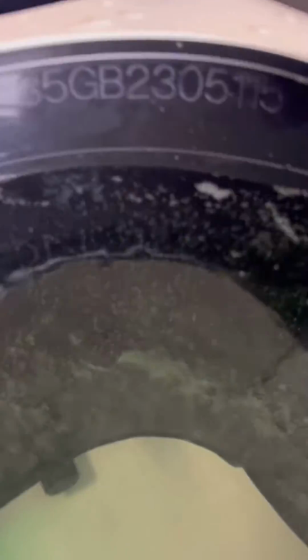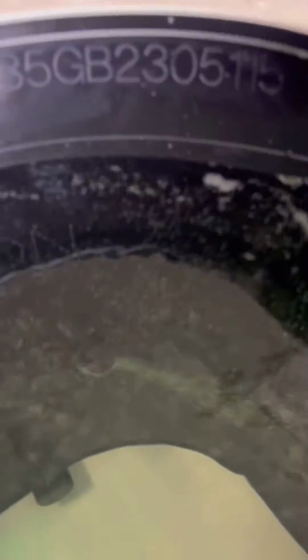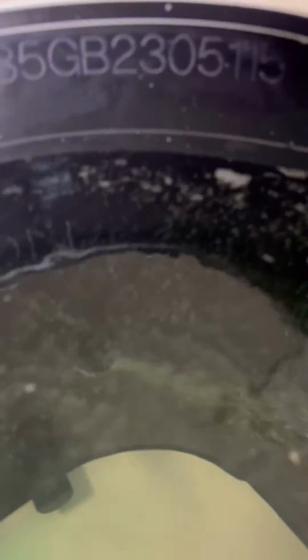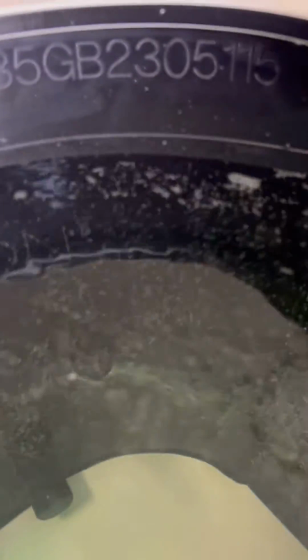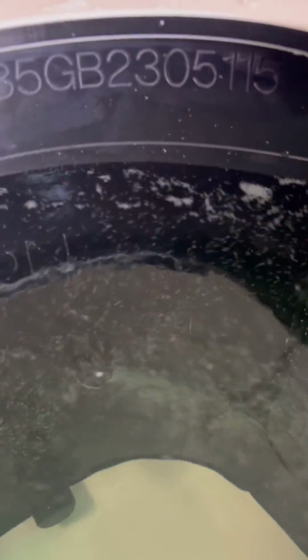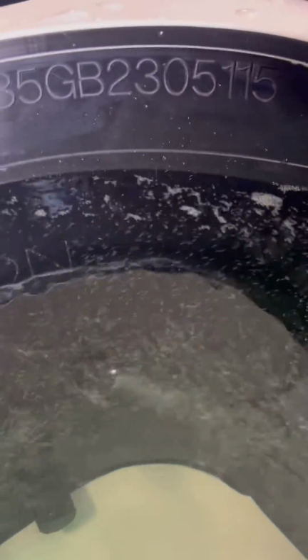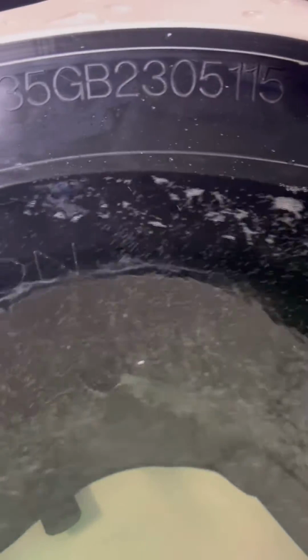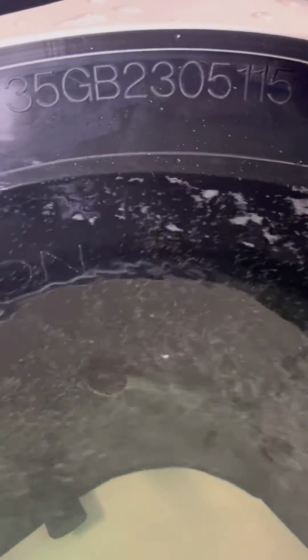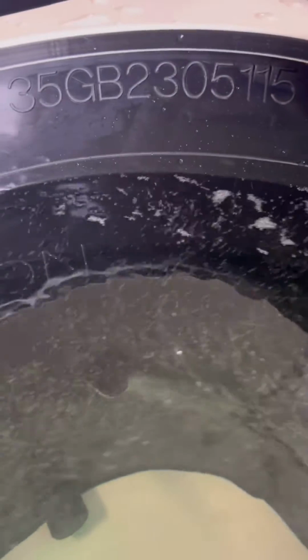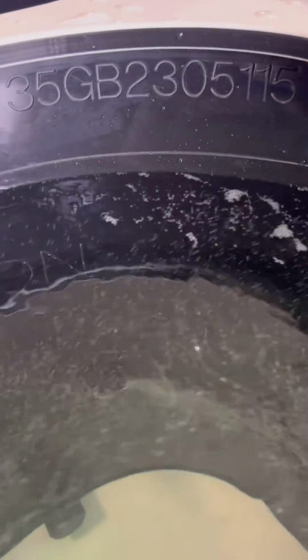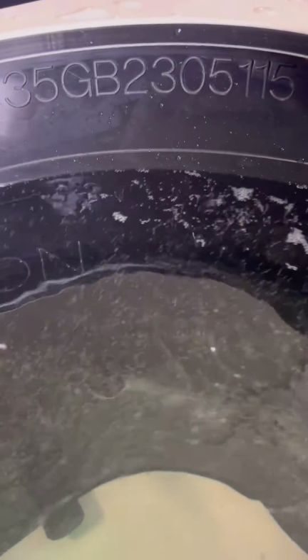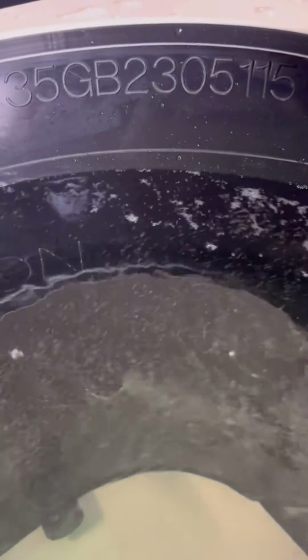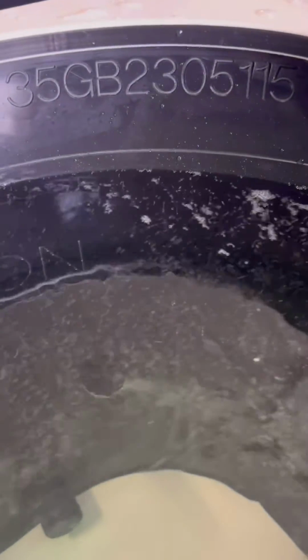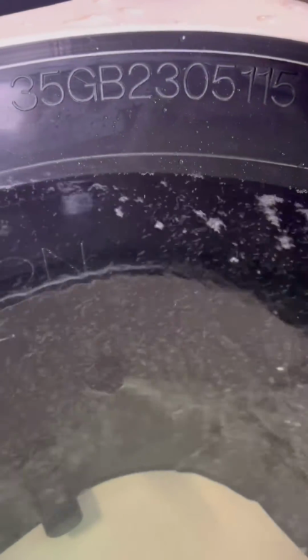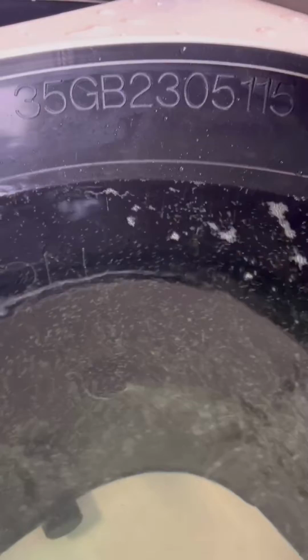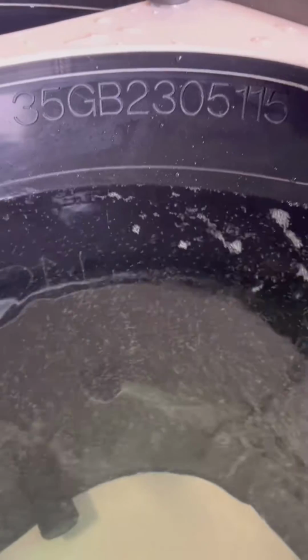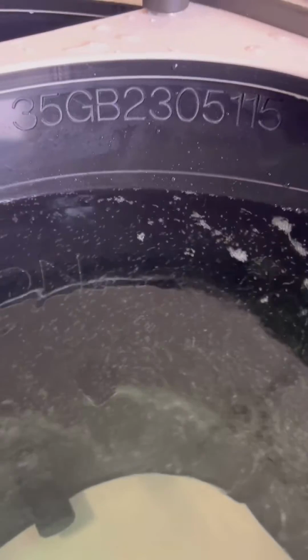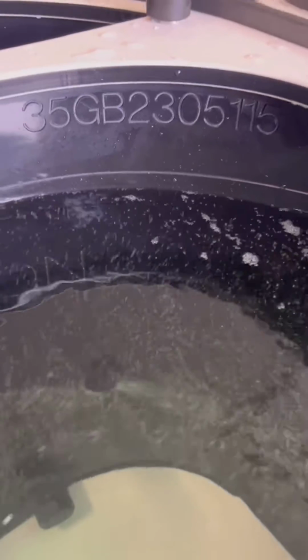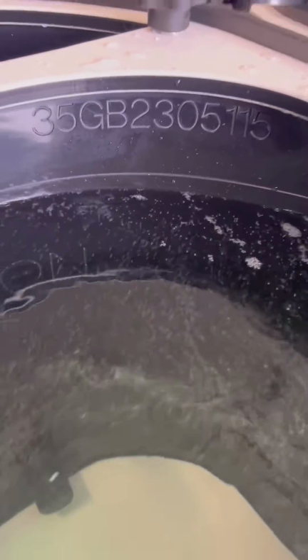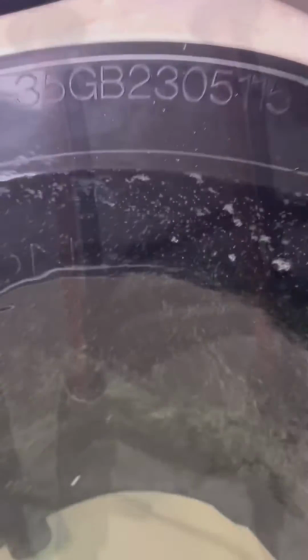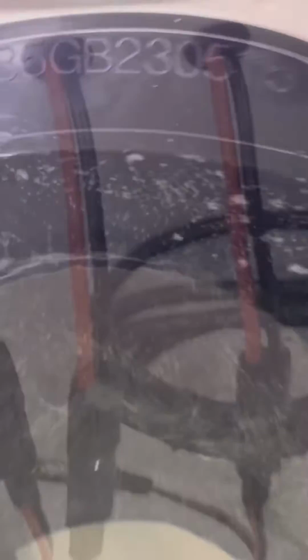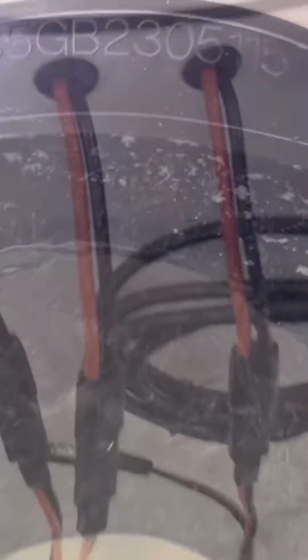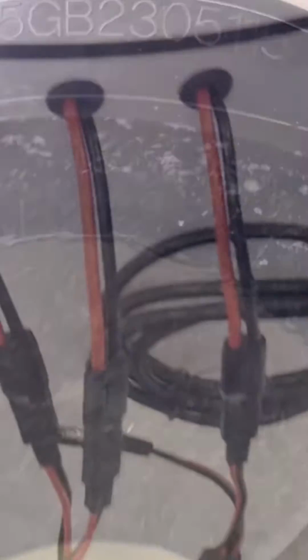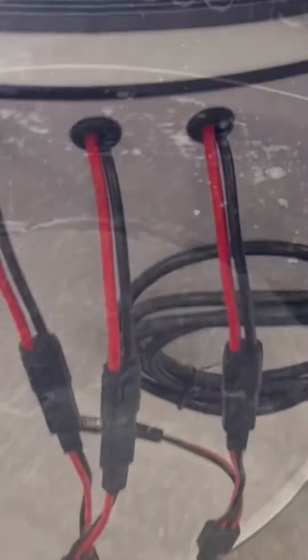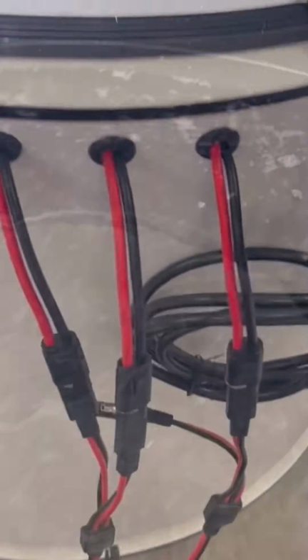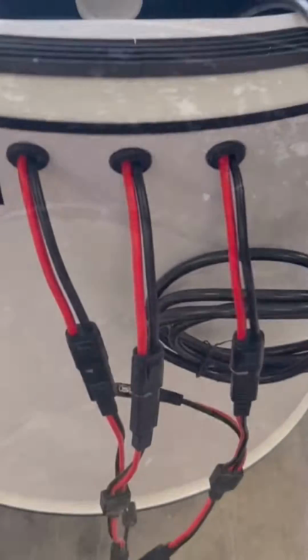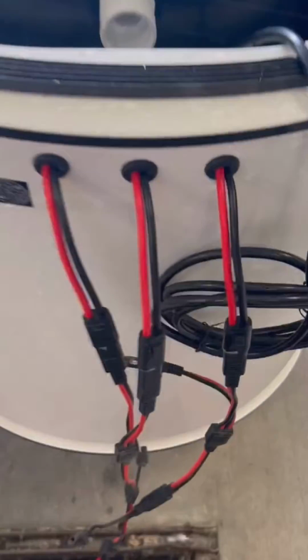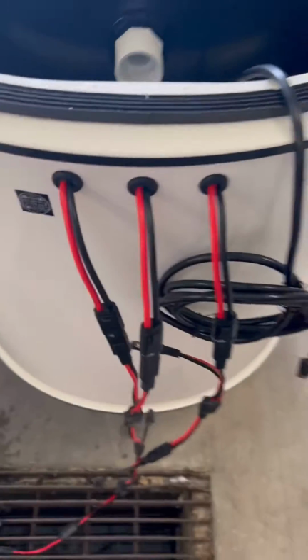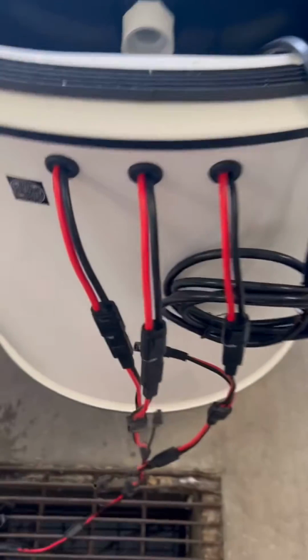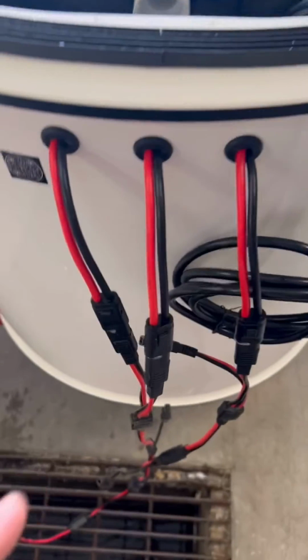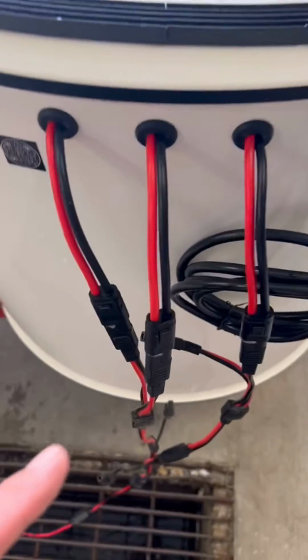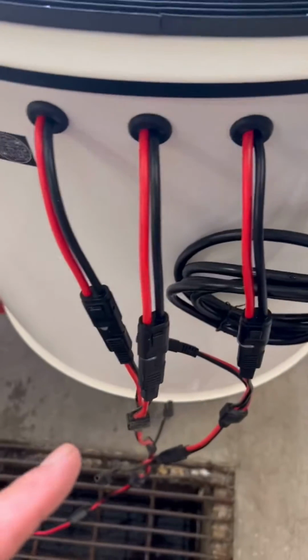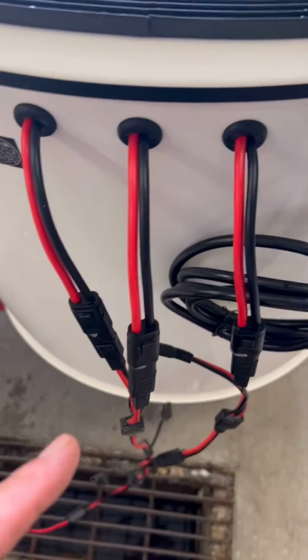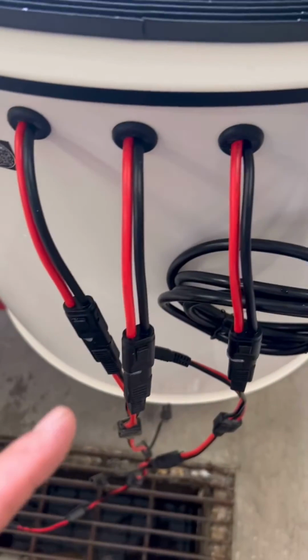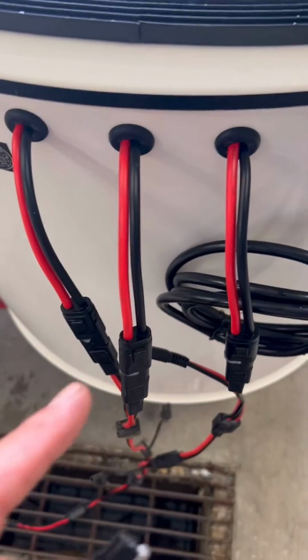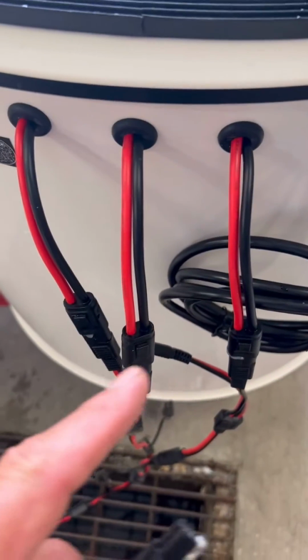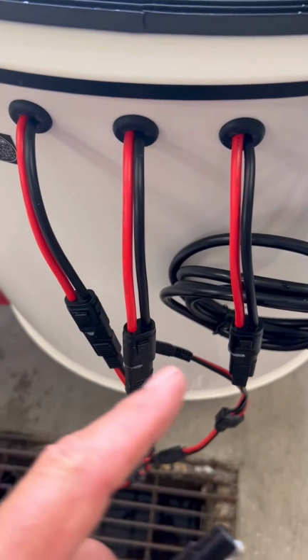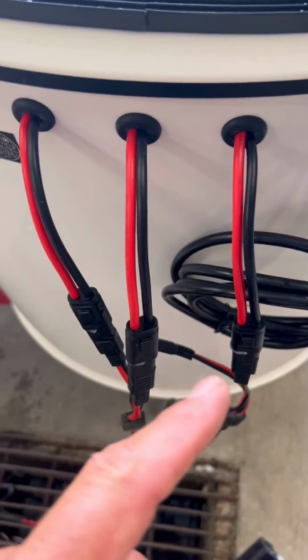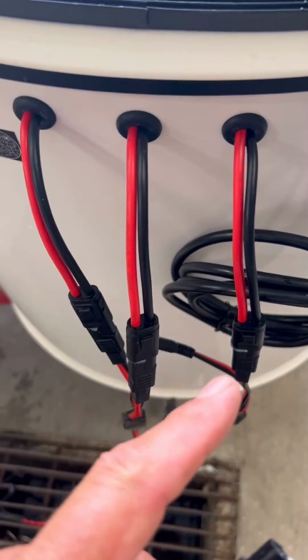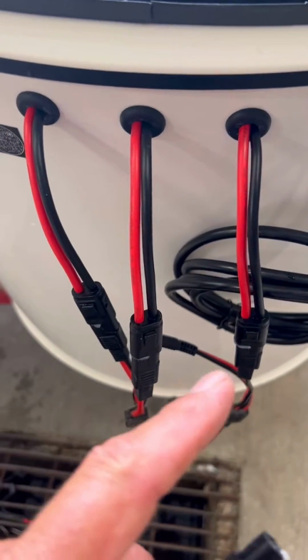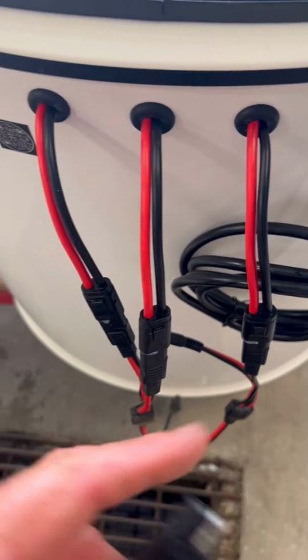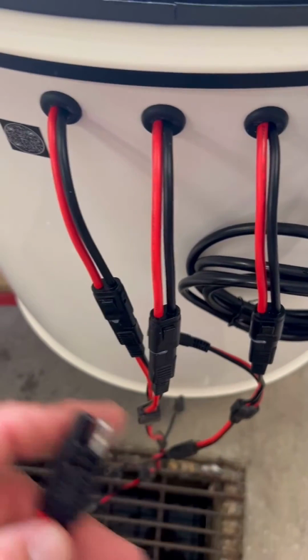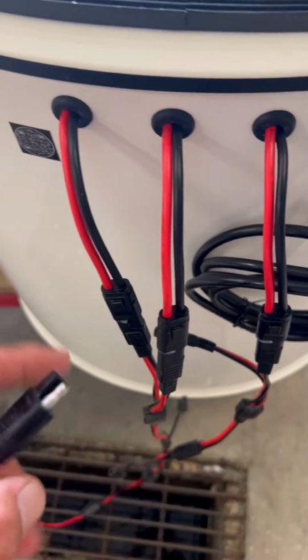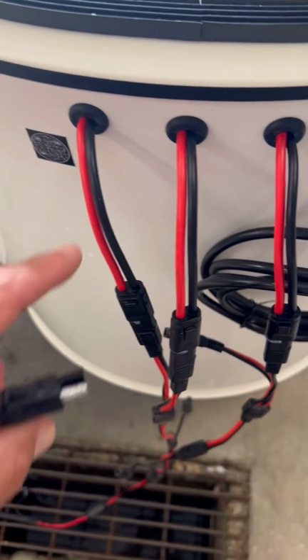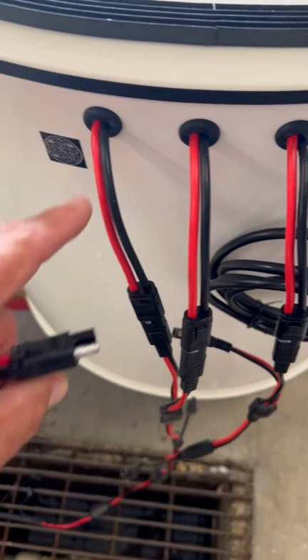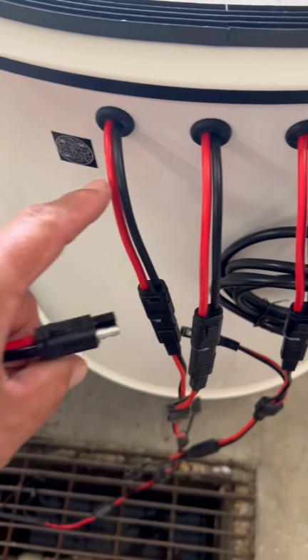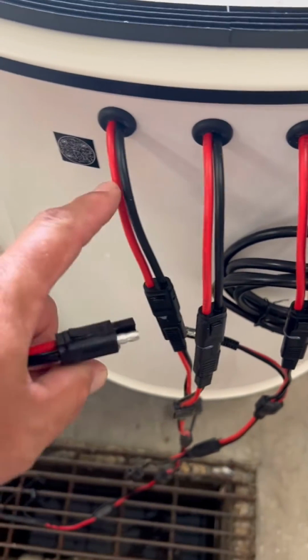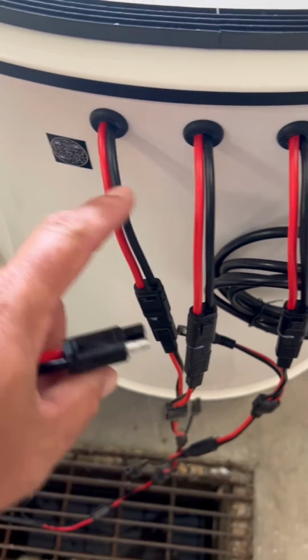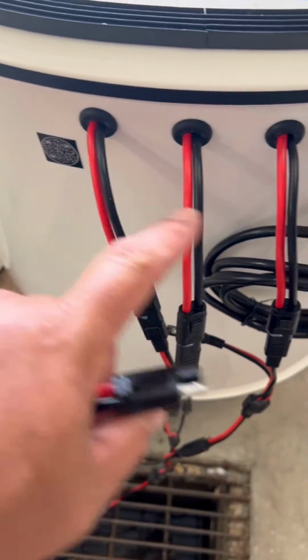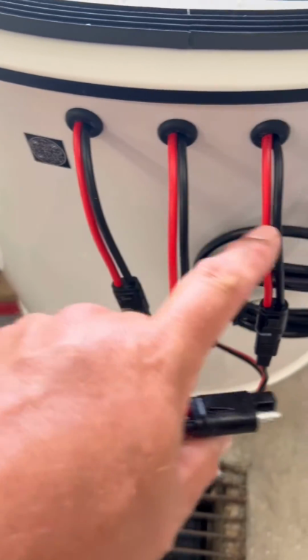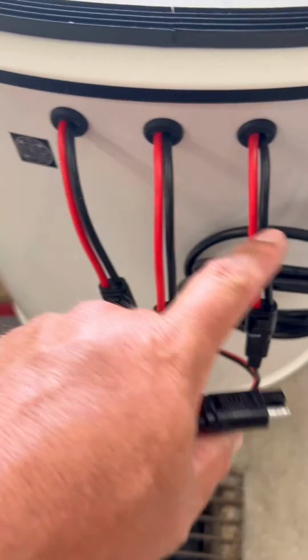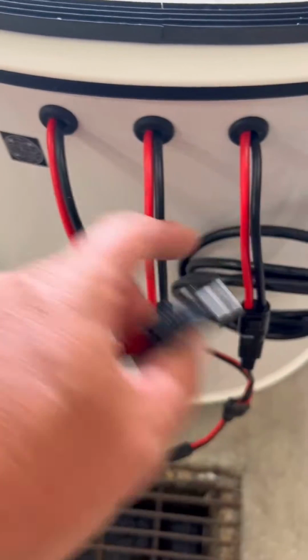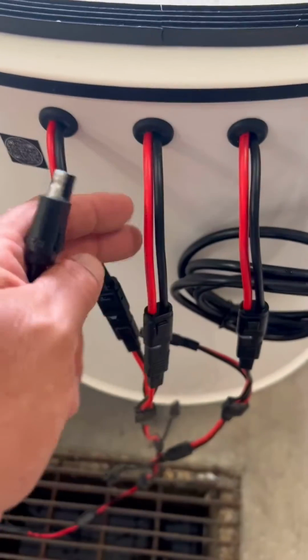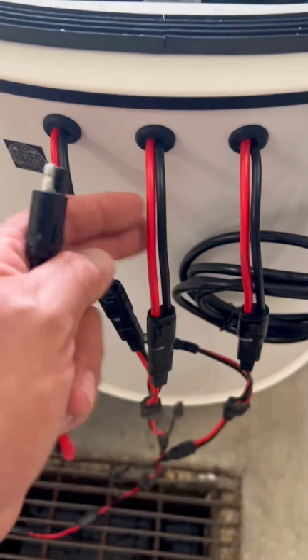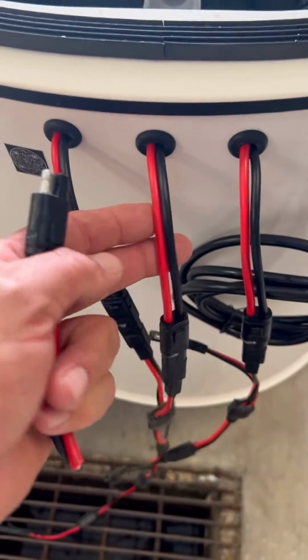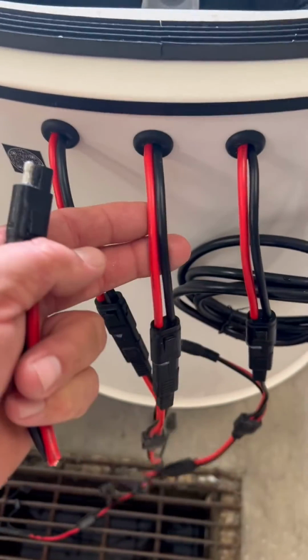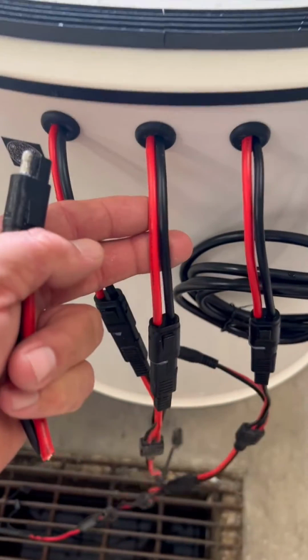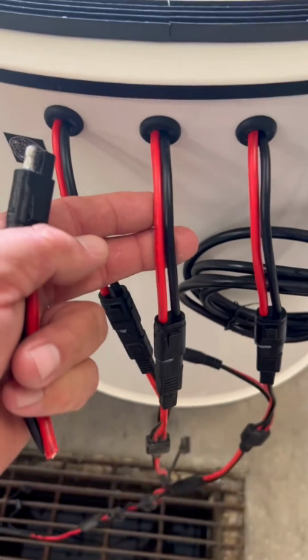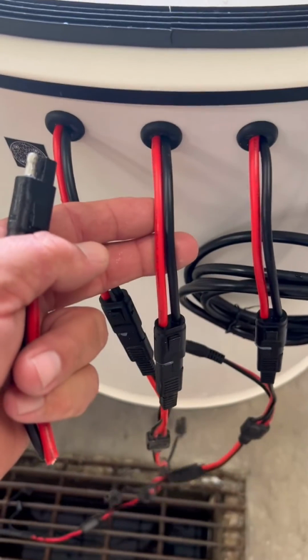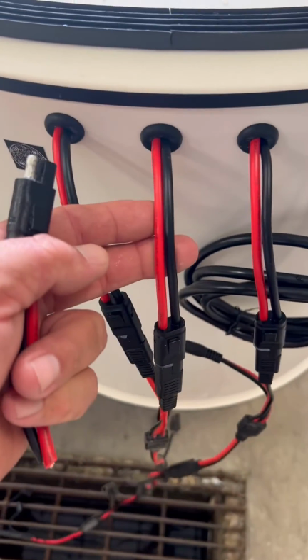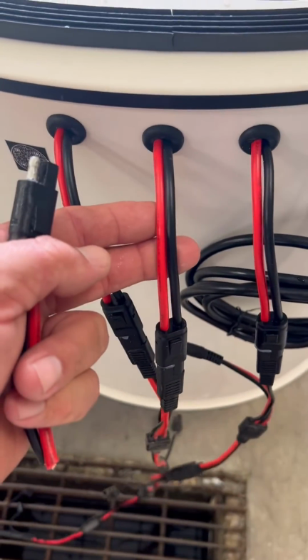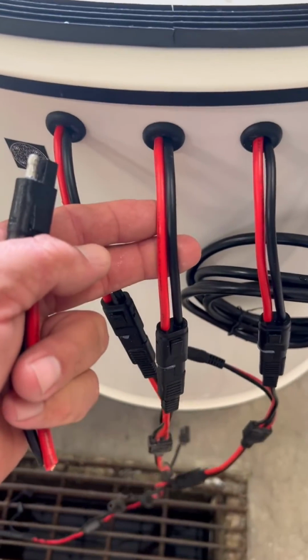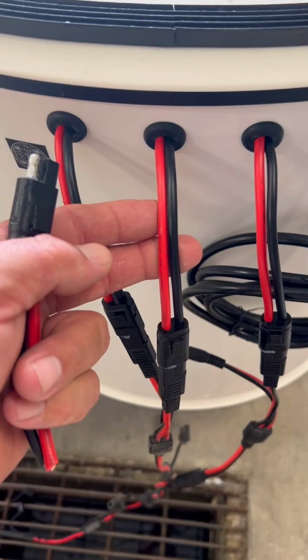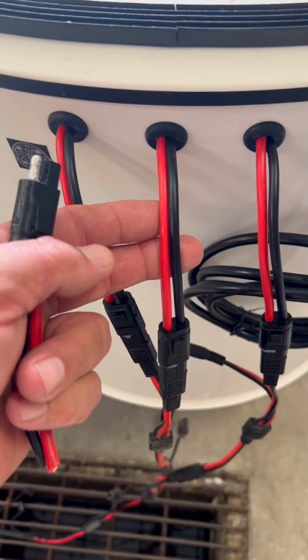Top right-hand corner is your serial number. These are your three quick connects: pump, pump, and the middle is your light.